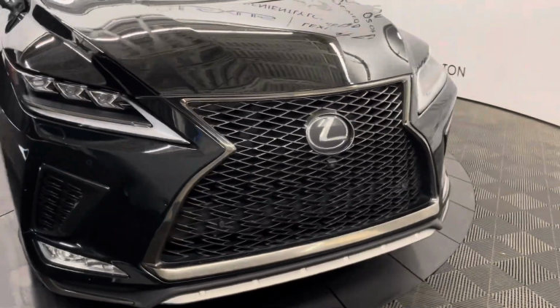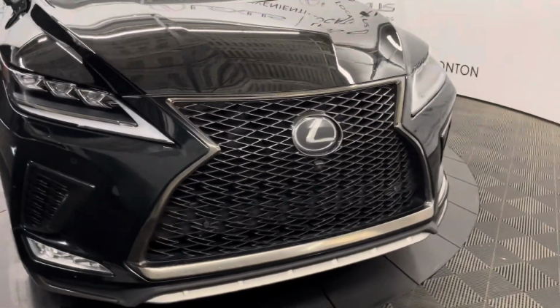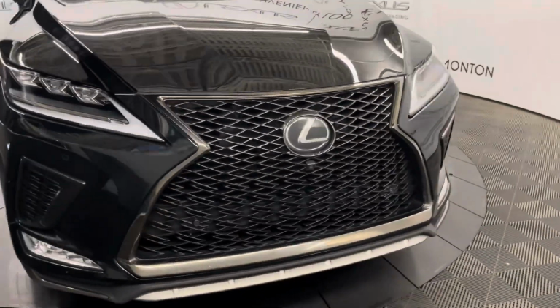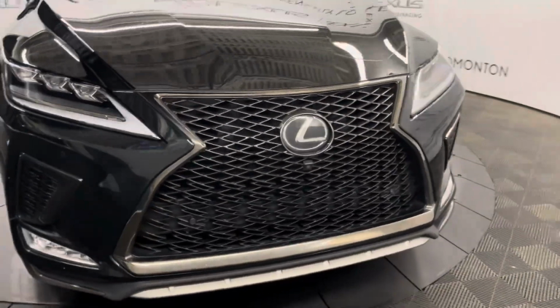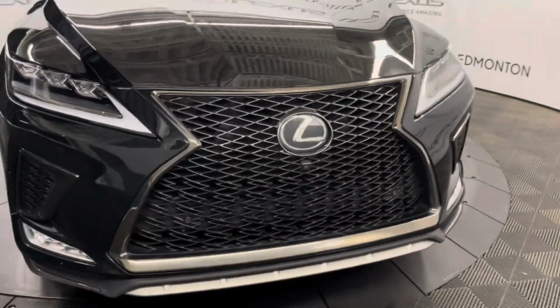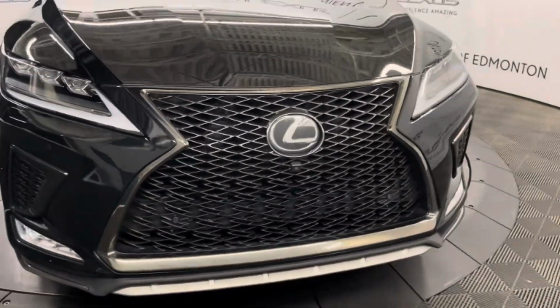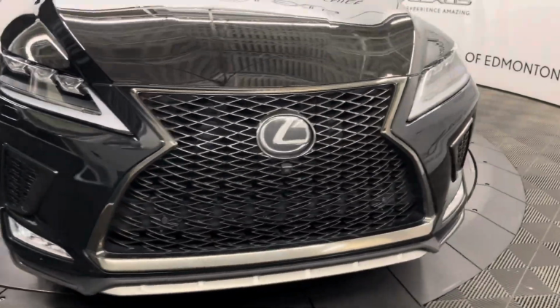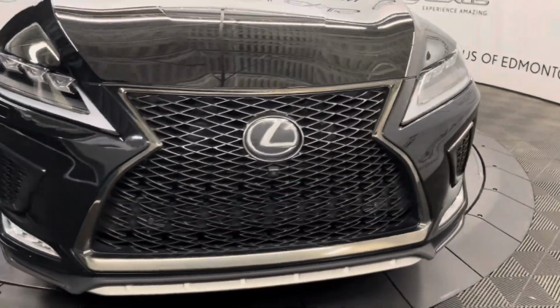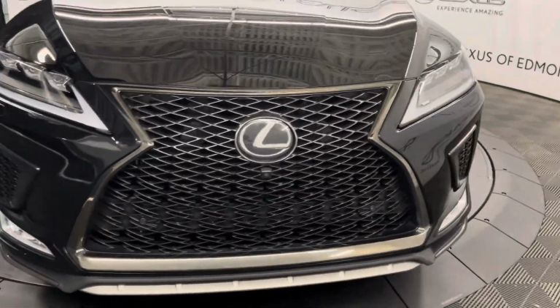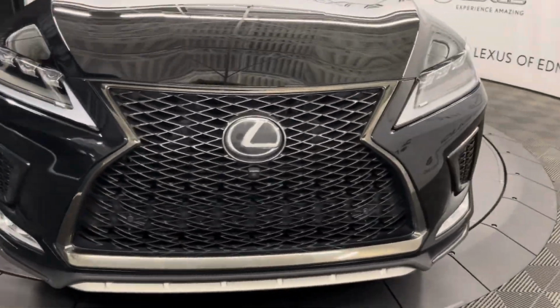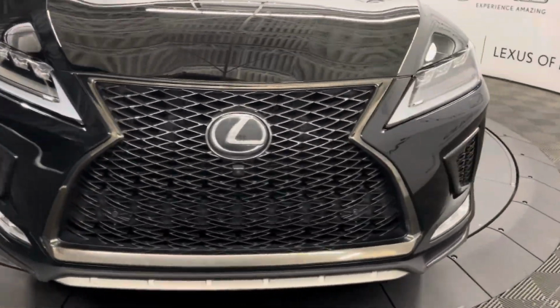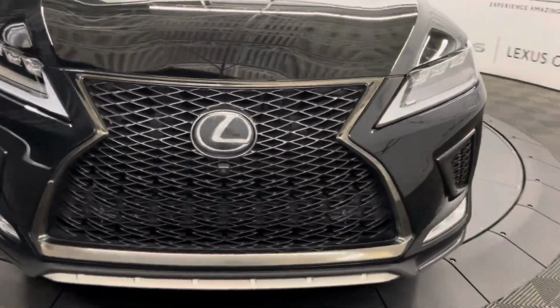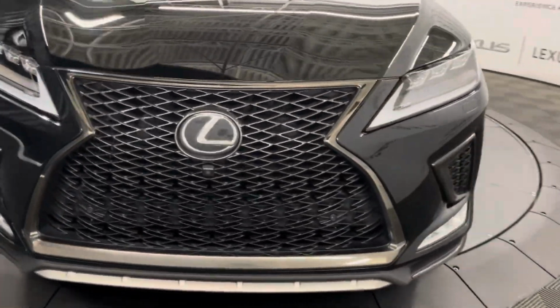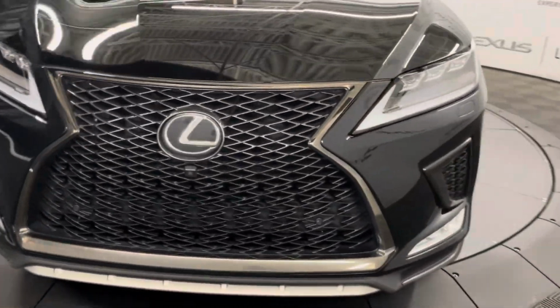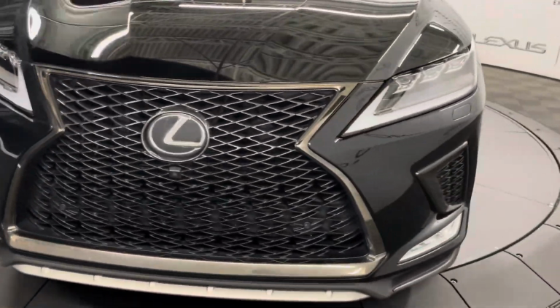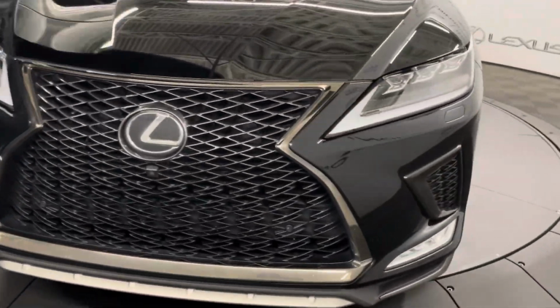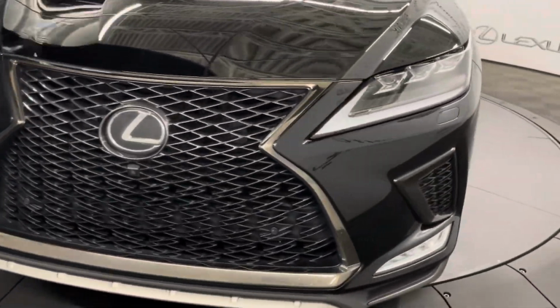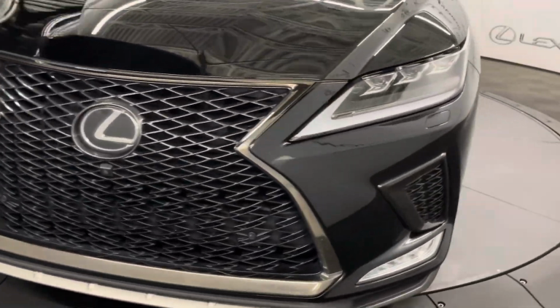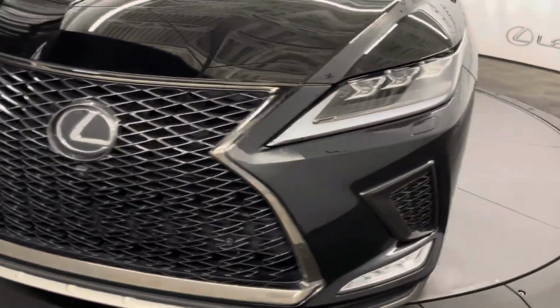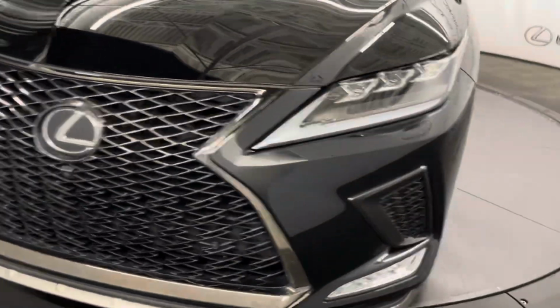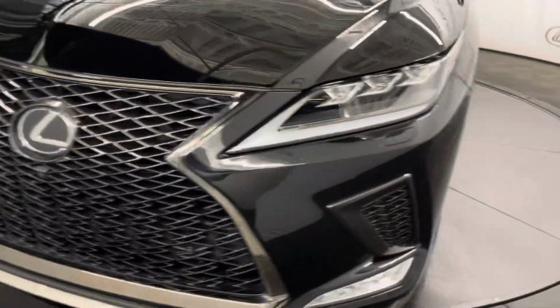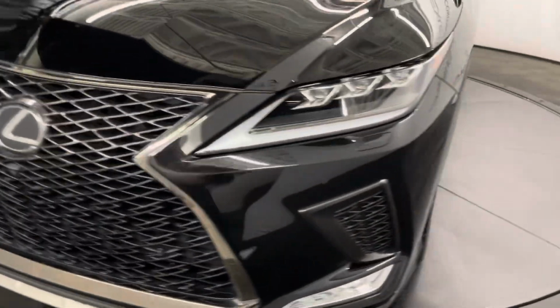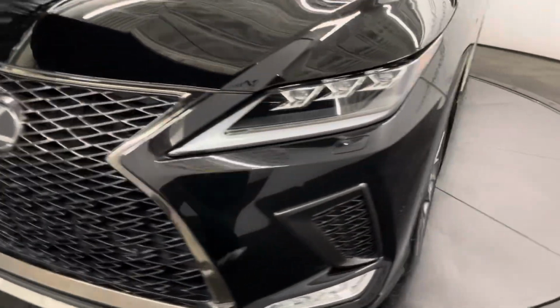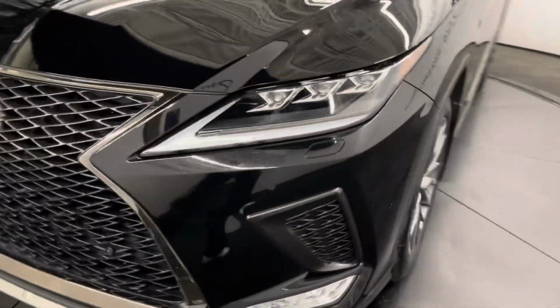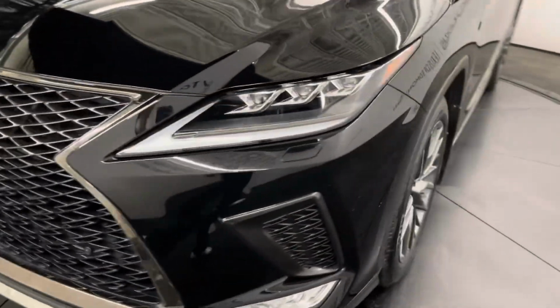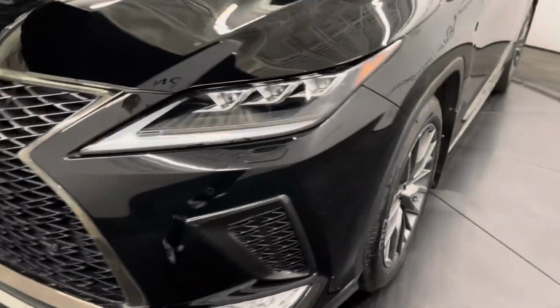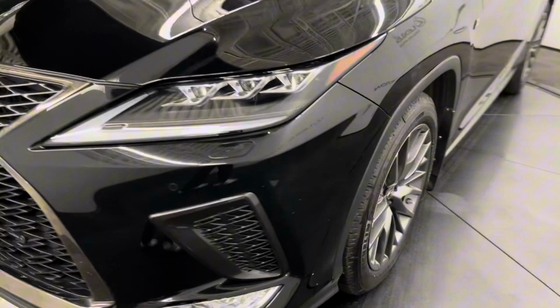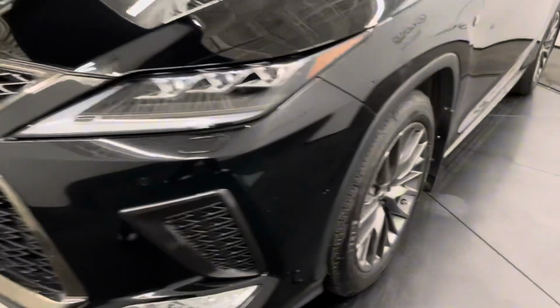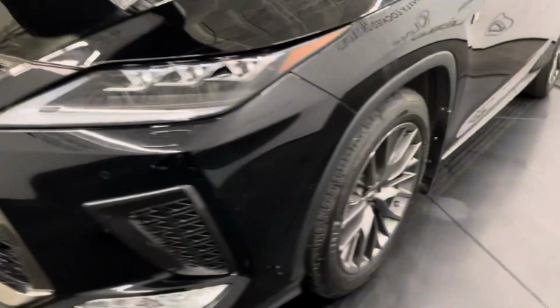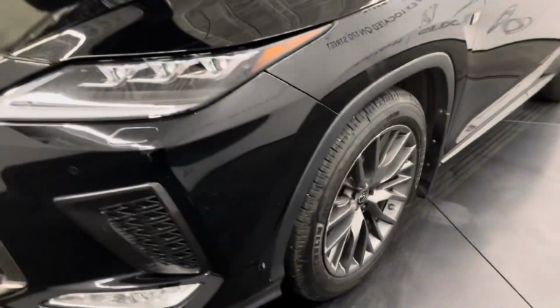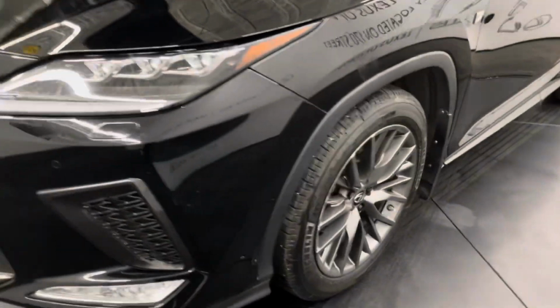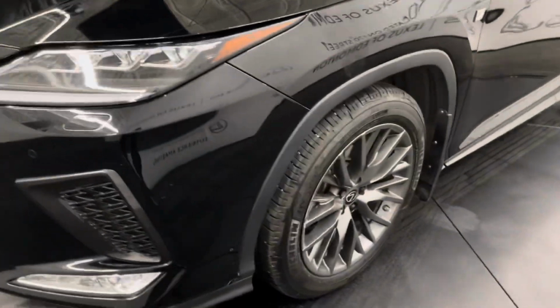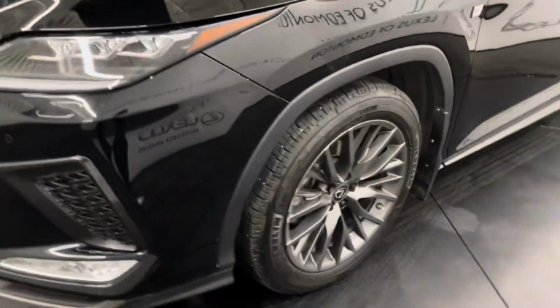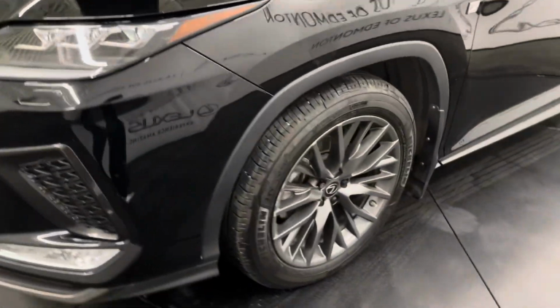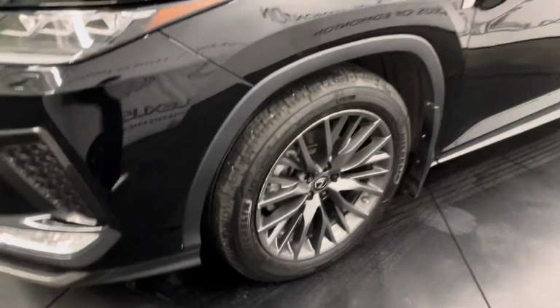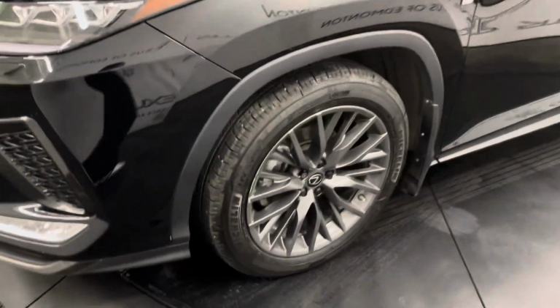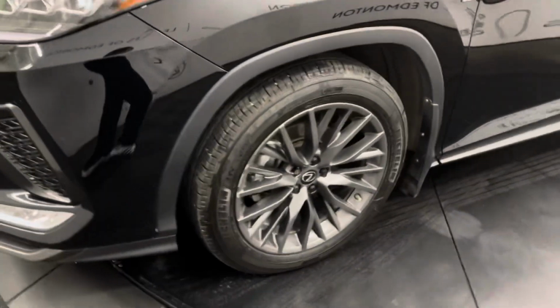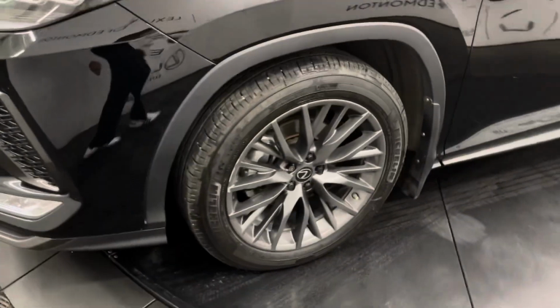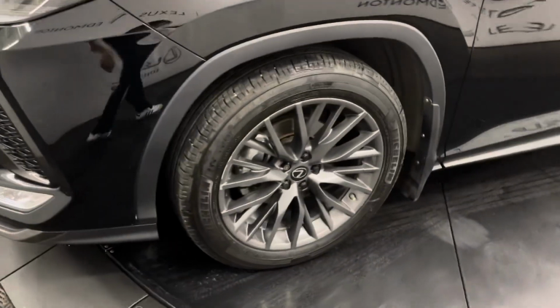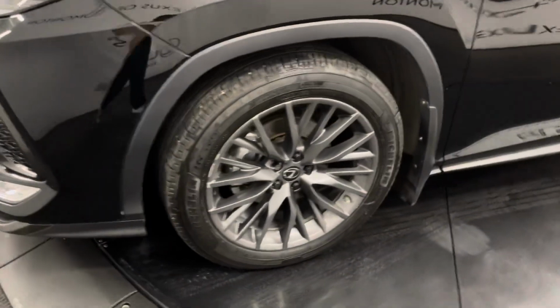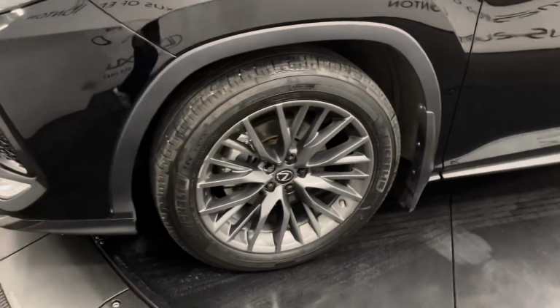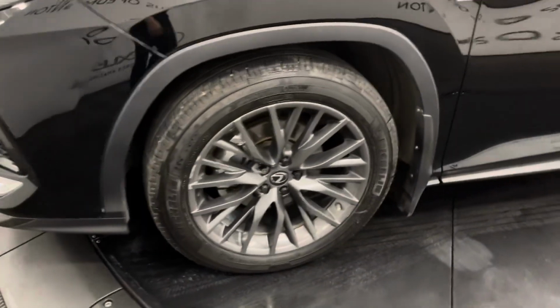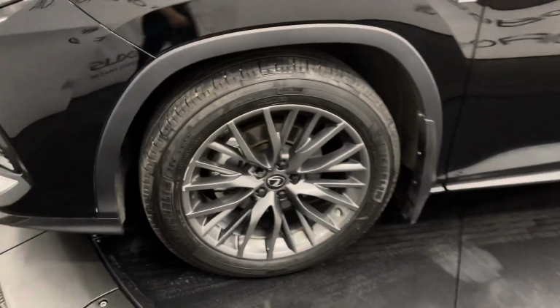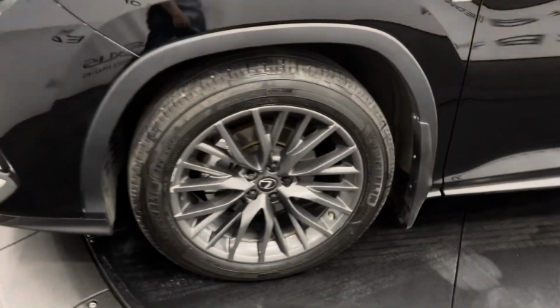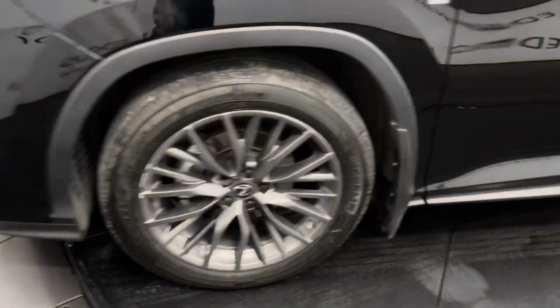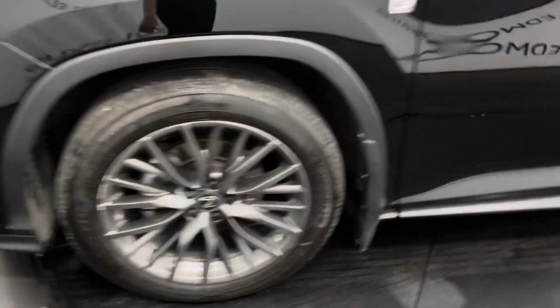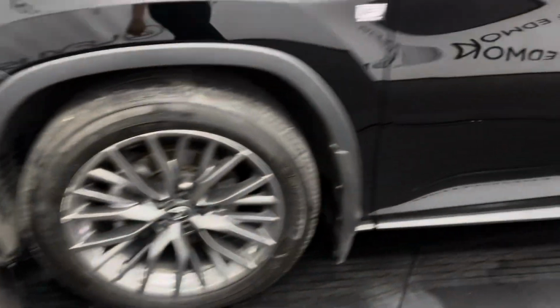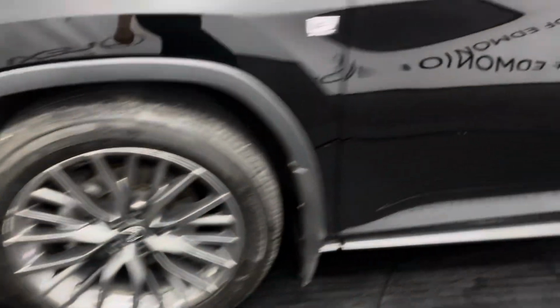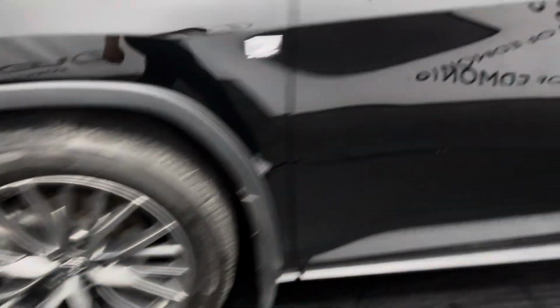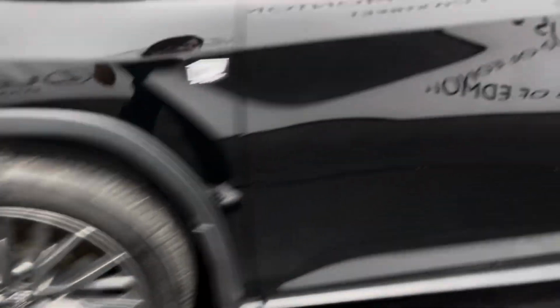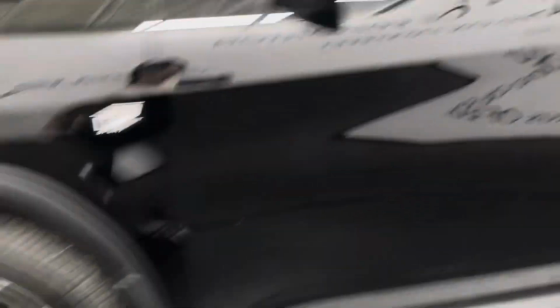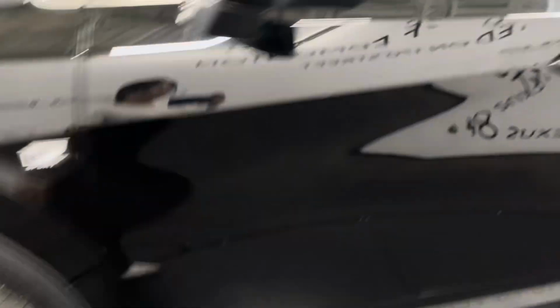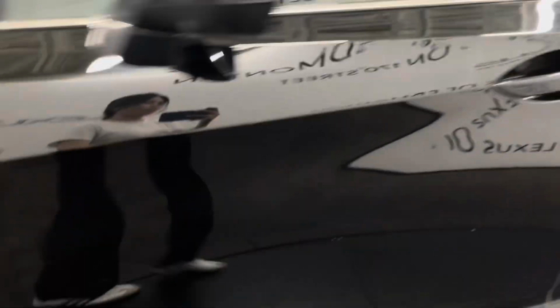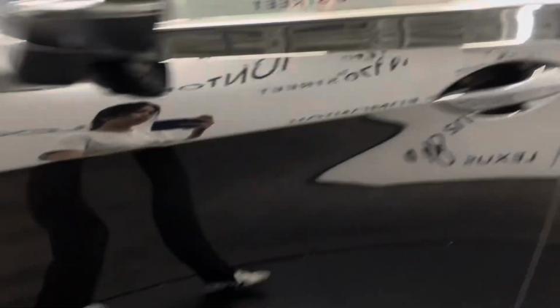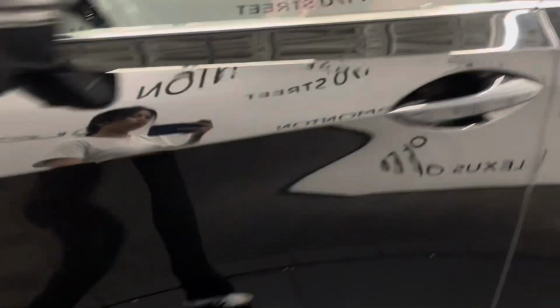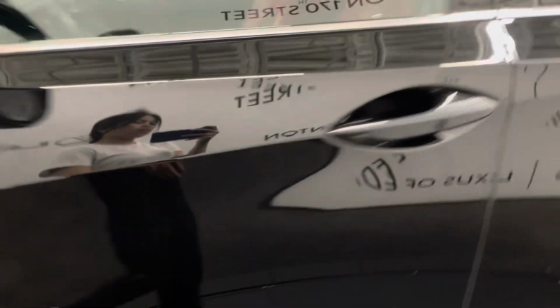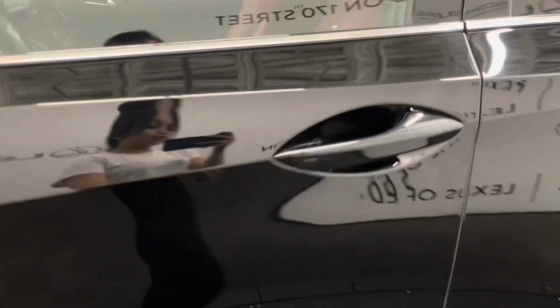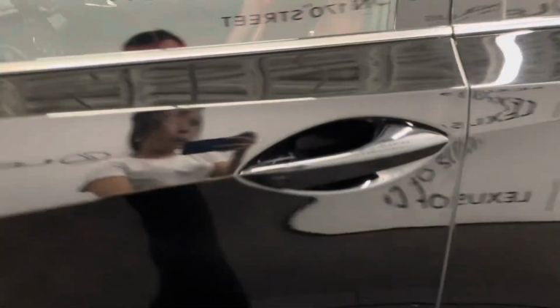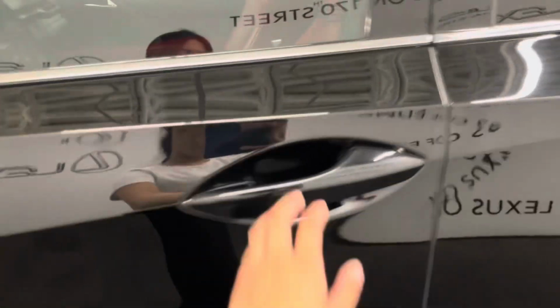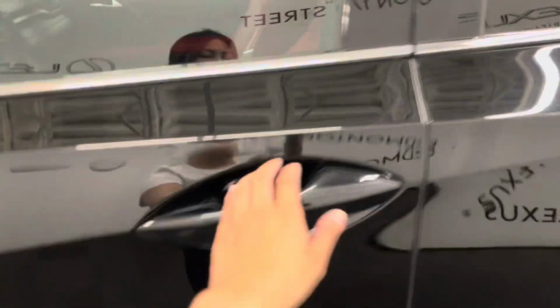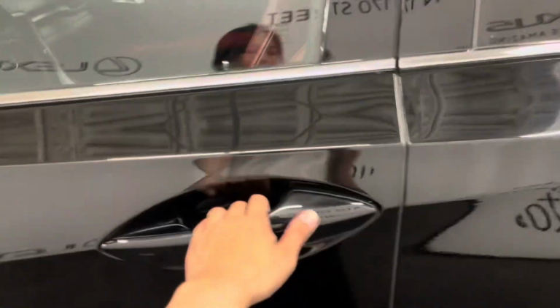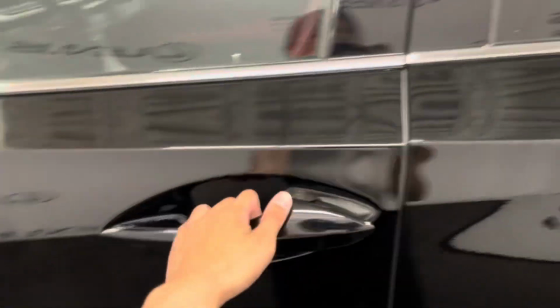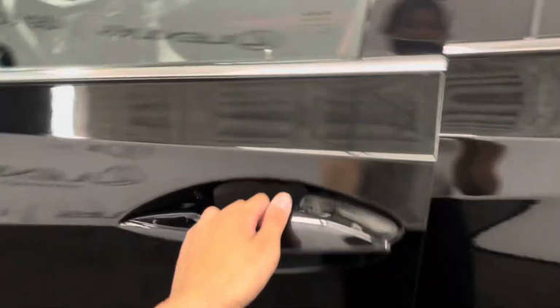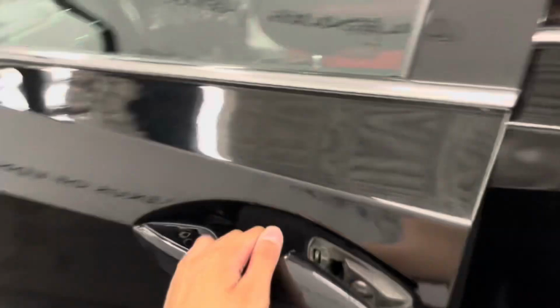Under the hood you have a 3.5 liter V6 engine. This comes with 20-inch F-Sport alloy wheels and keyless entry into the vehicle.